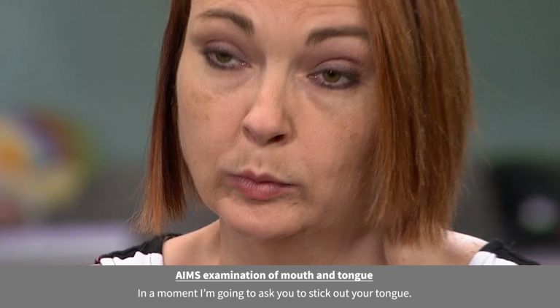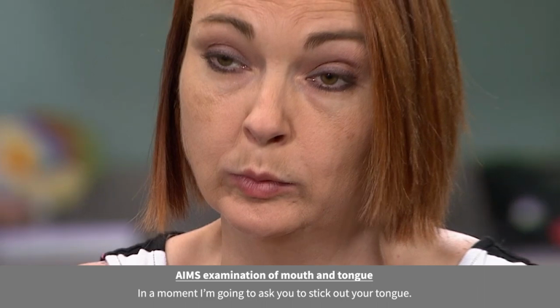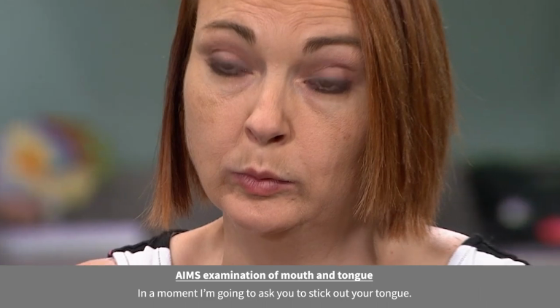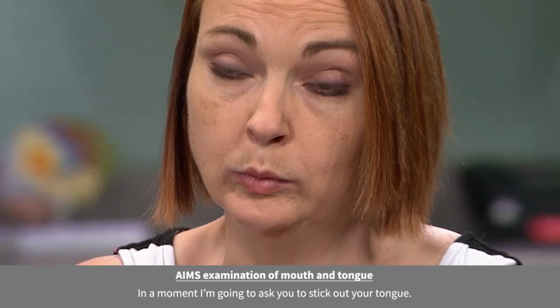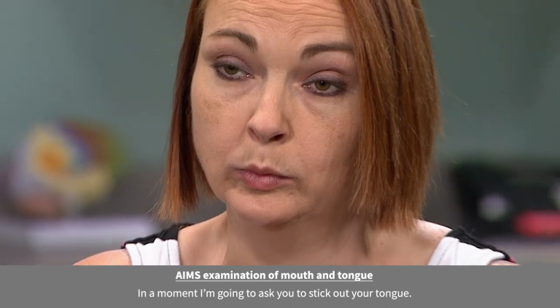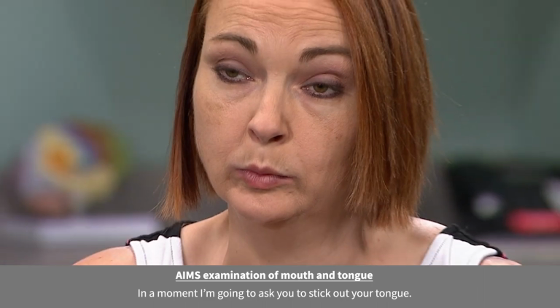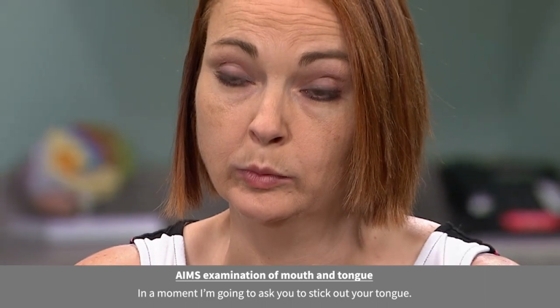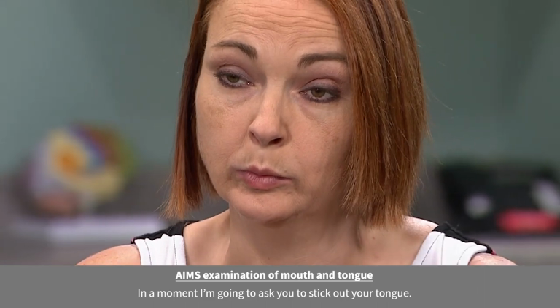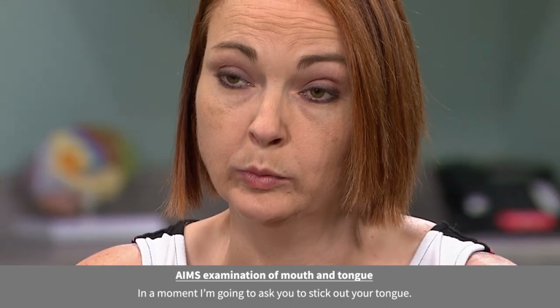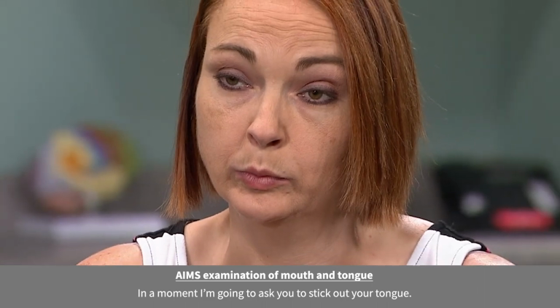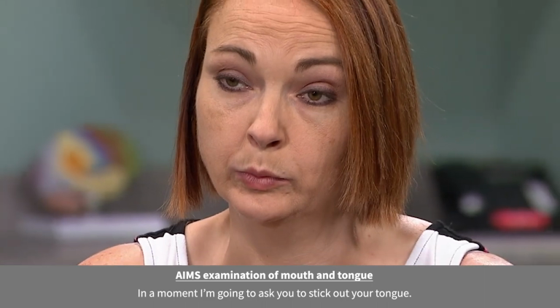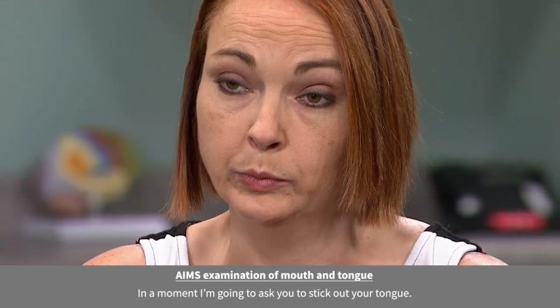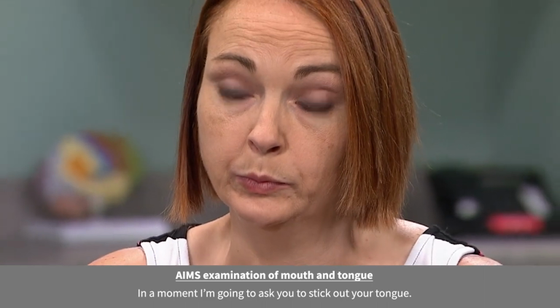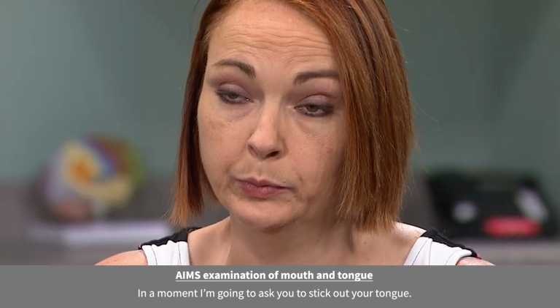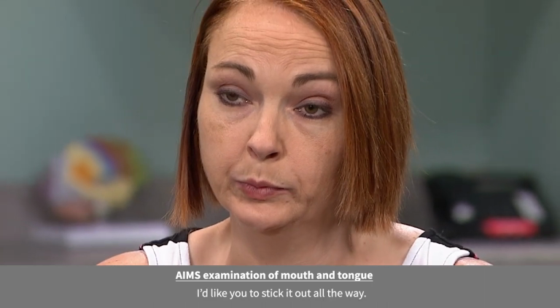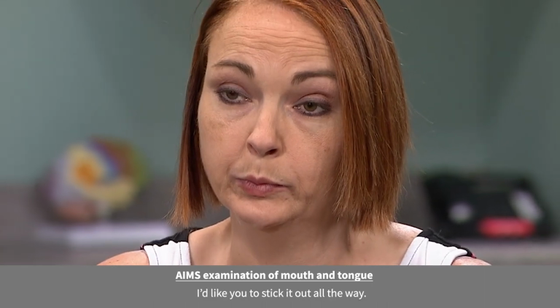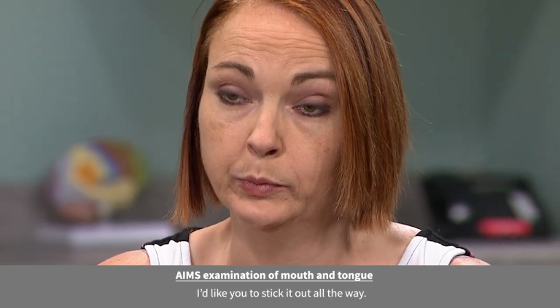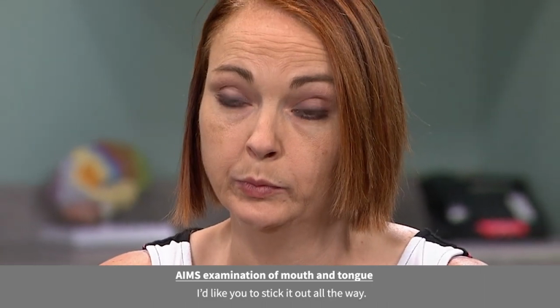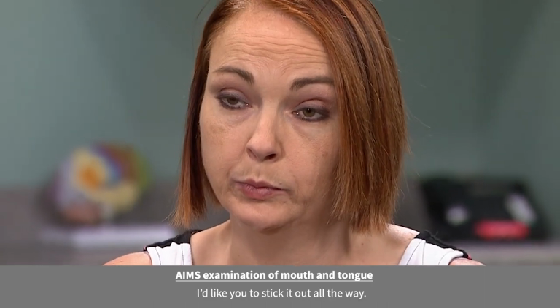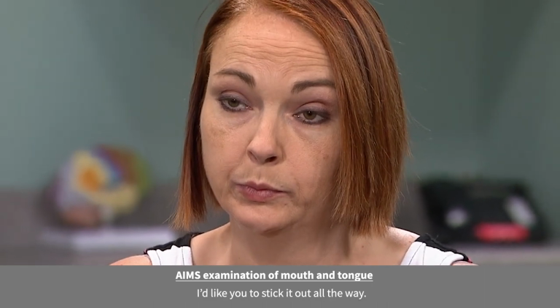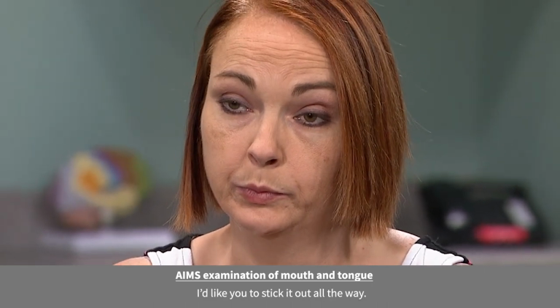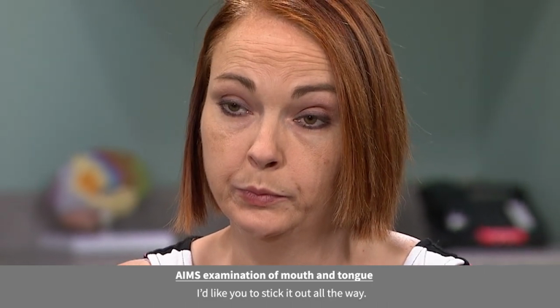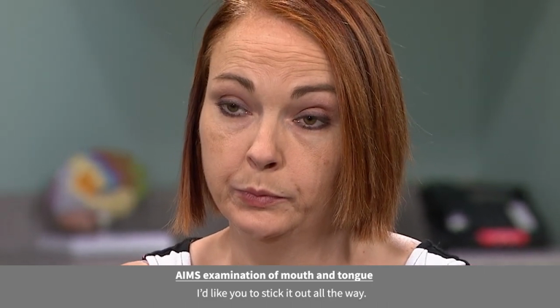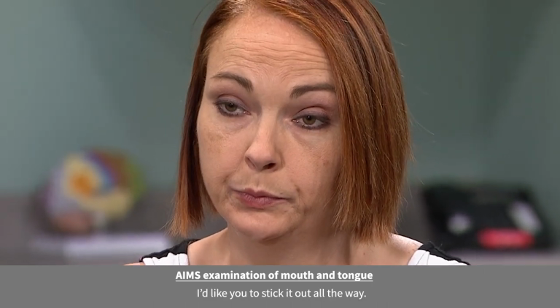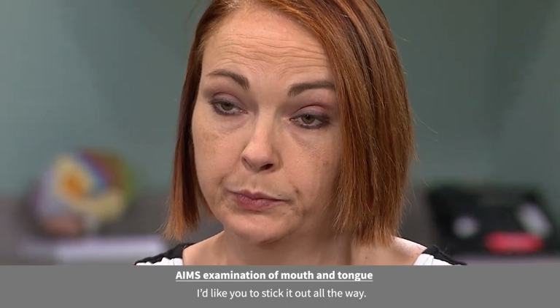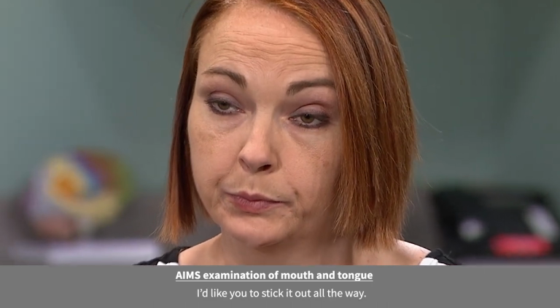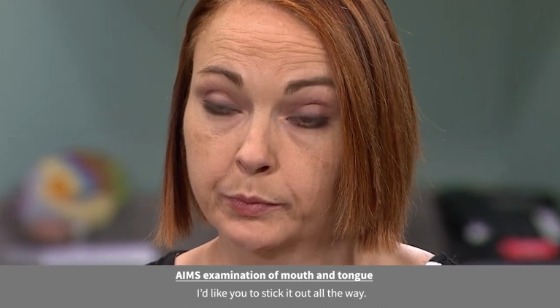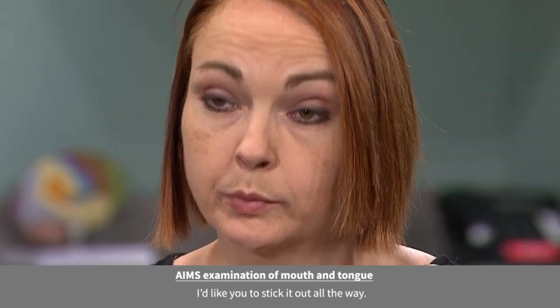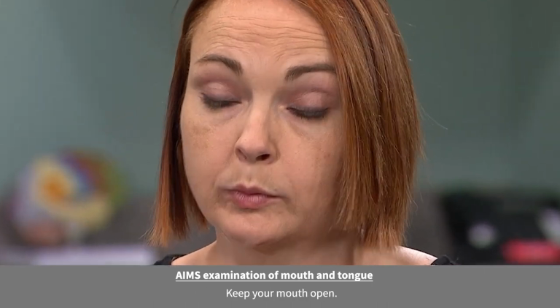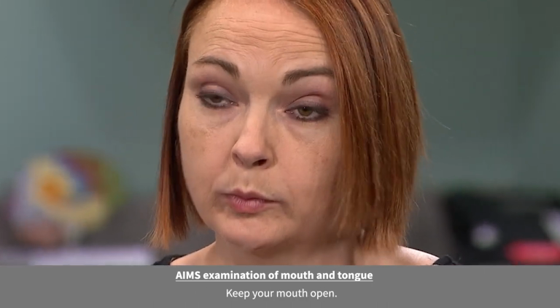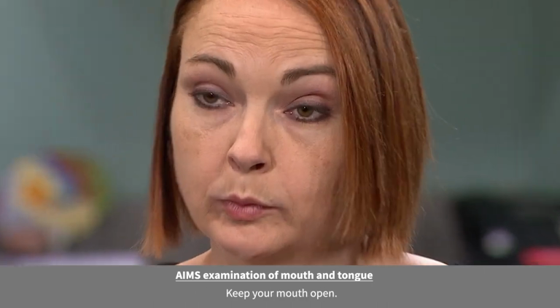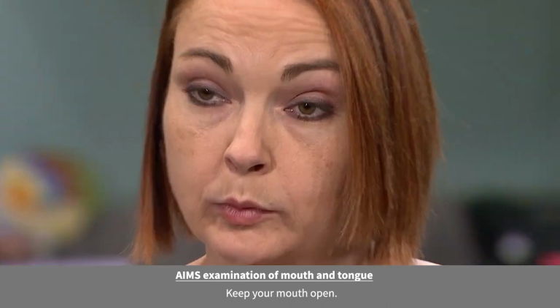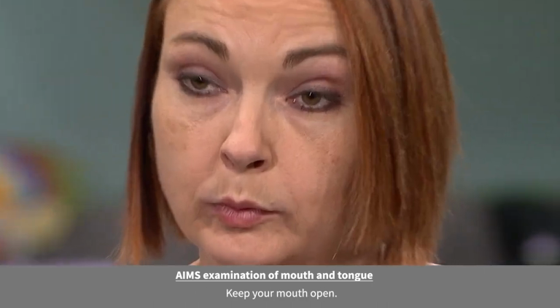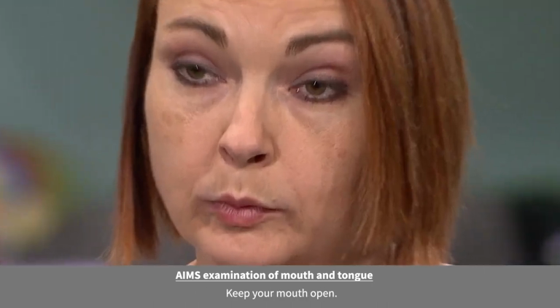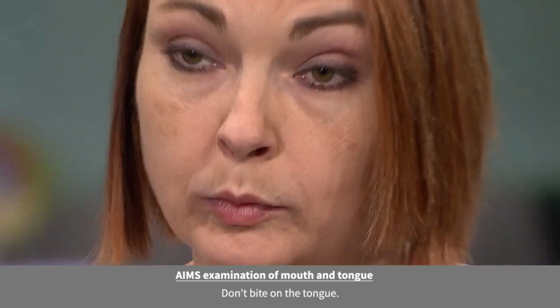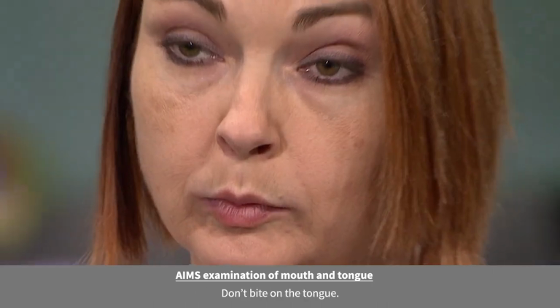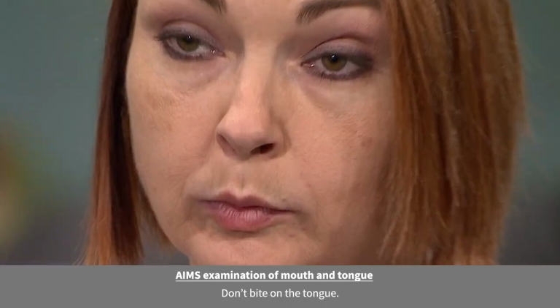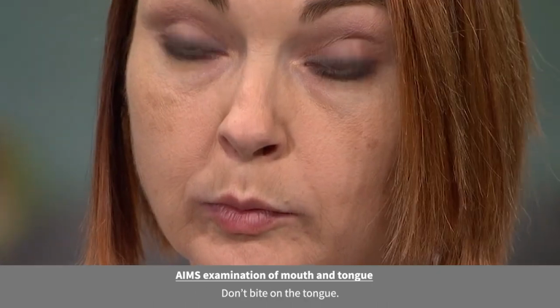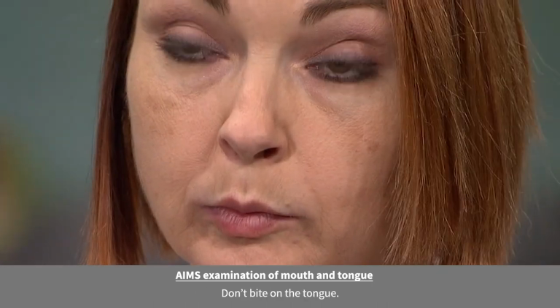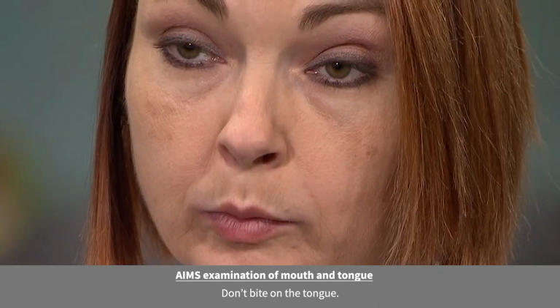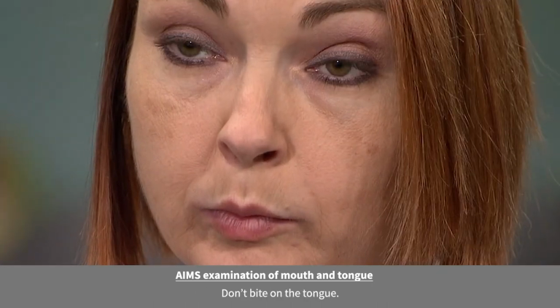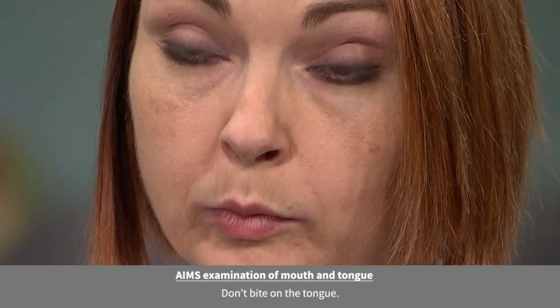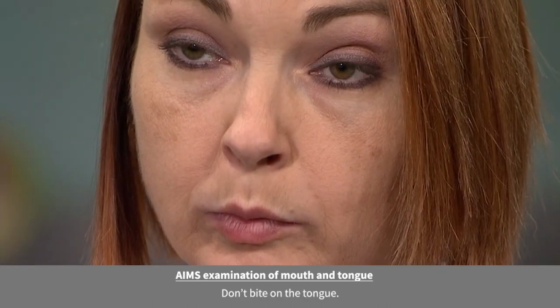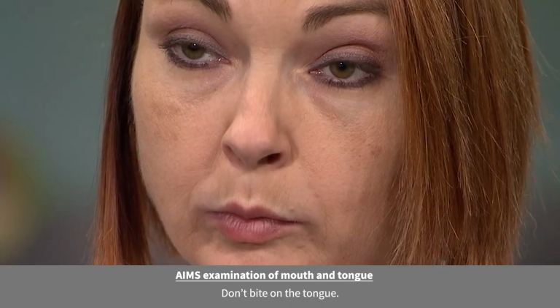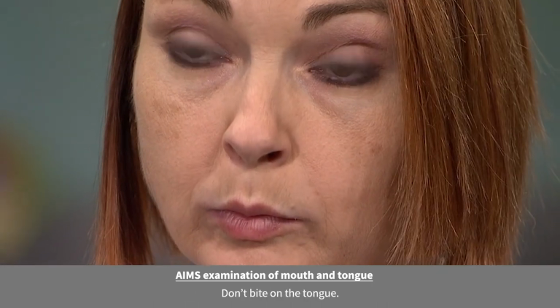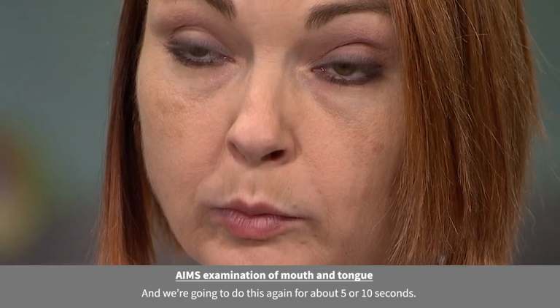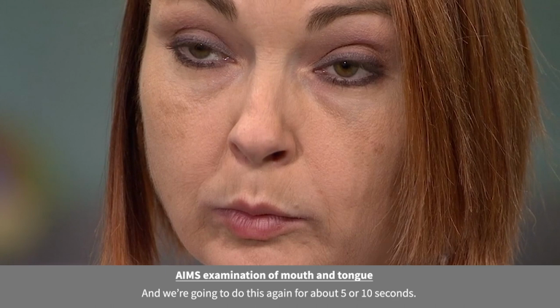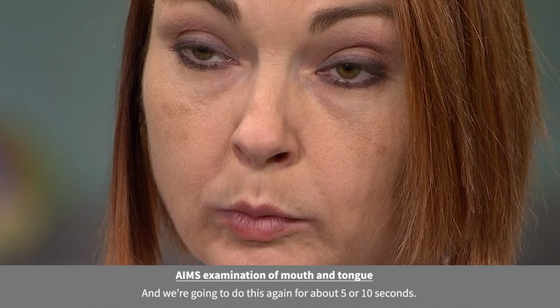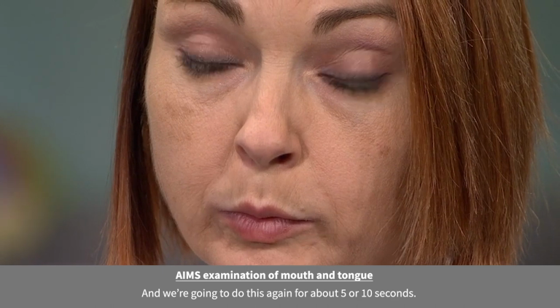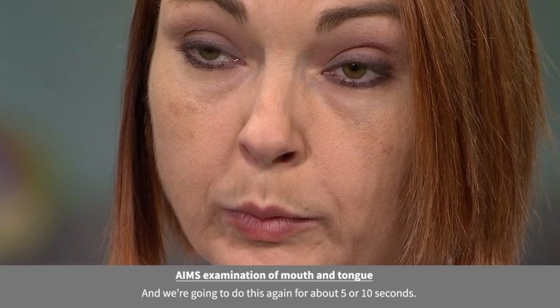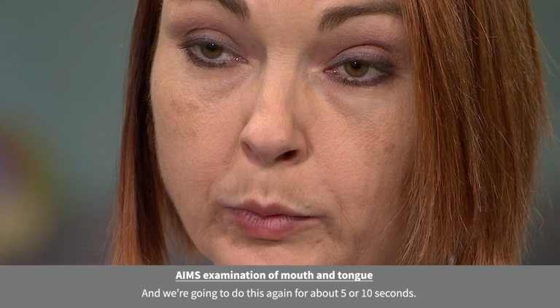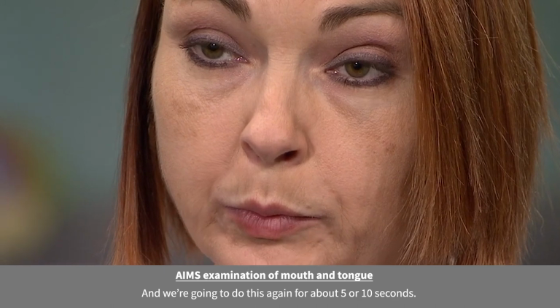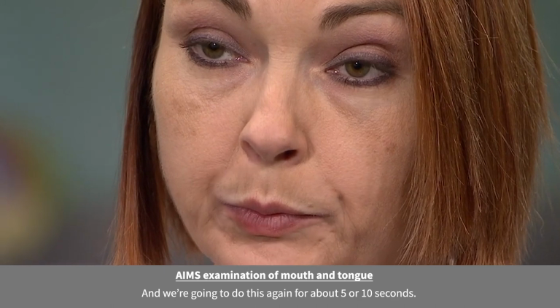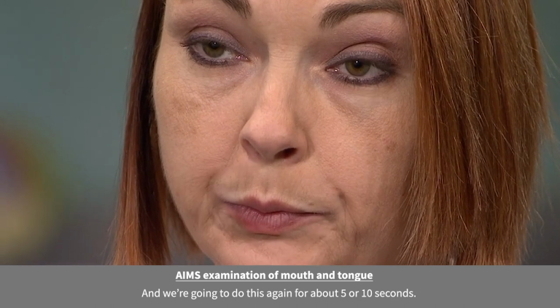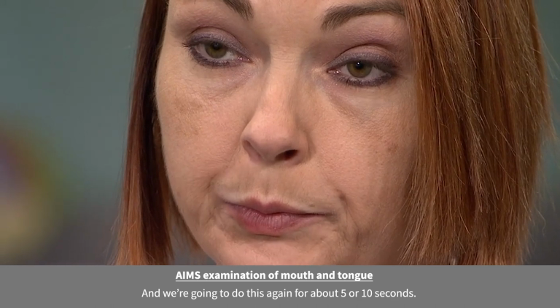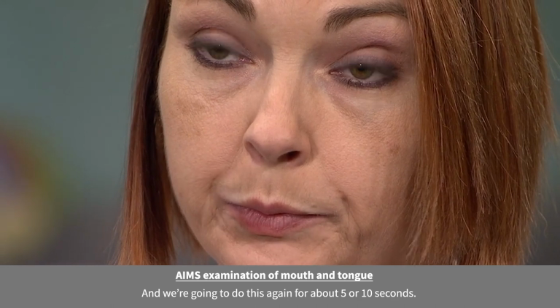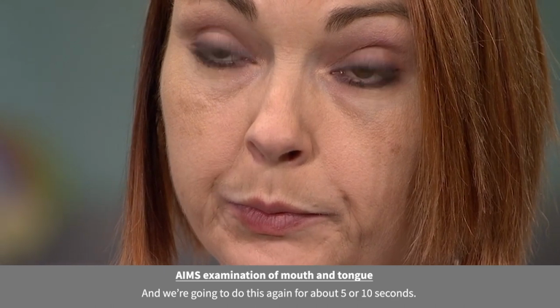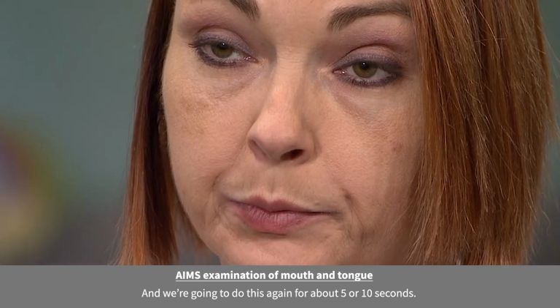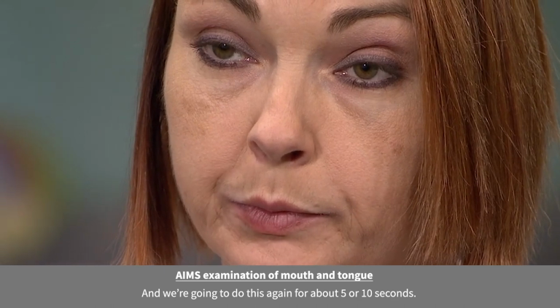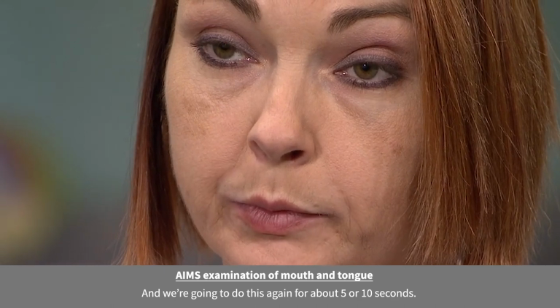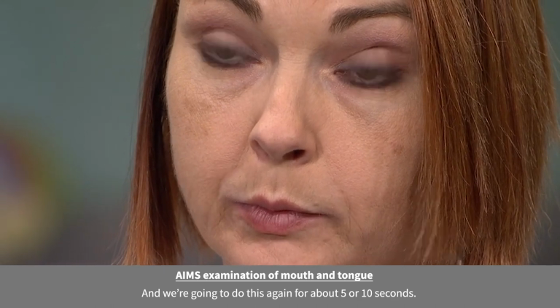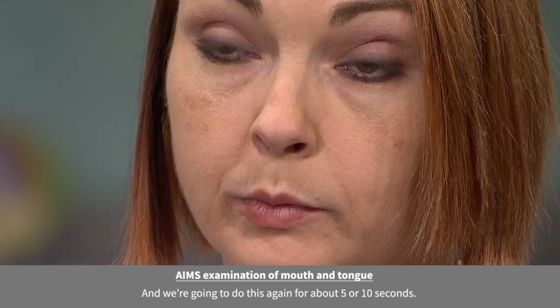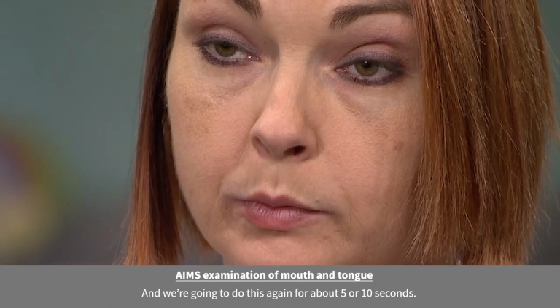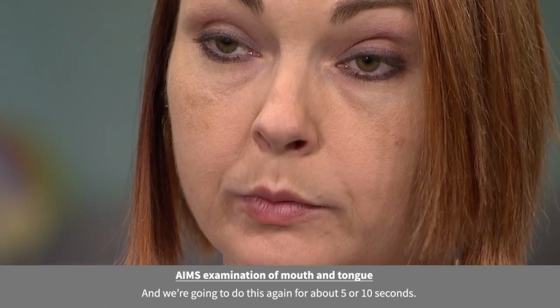In a moment, I'm going to ask you to stick out your tongue. I'd like you to stick it out all the way. Keep your mouth open. Don't bite on the tongue. And we're going to do this again for about five or ten seconds.